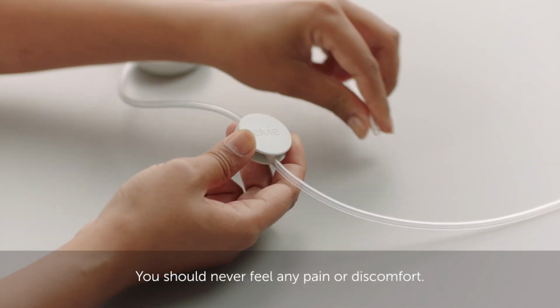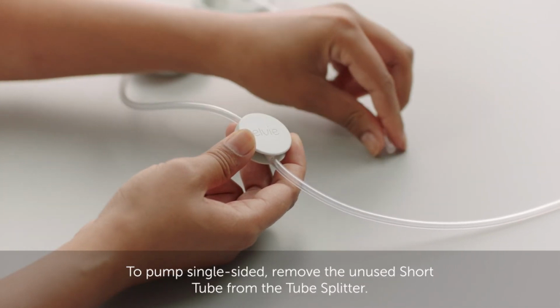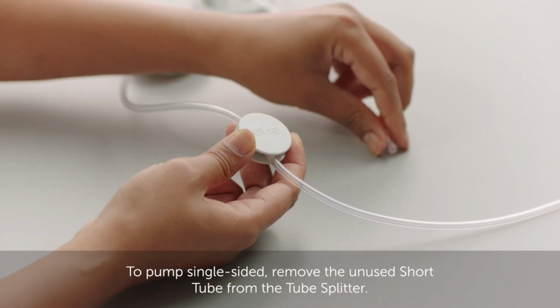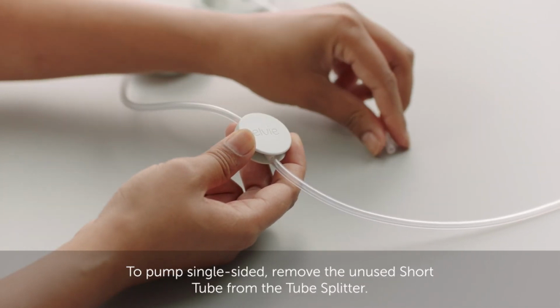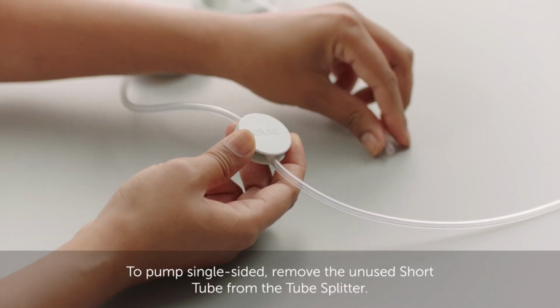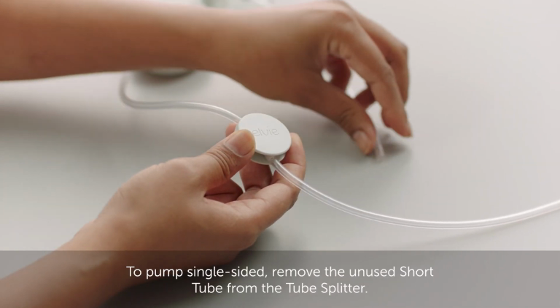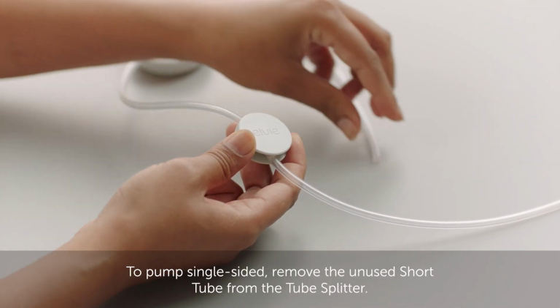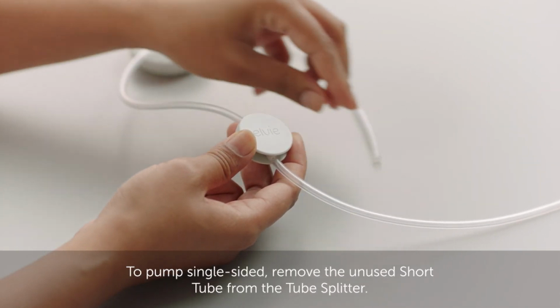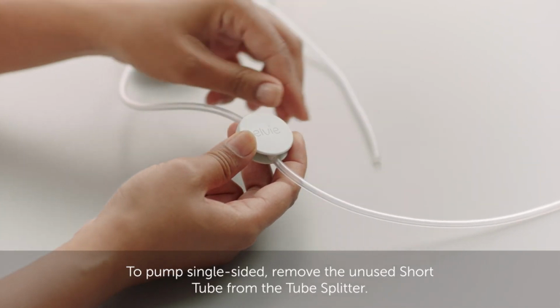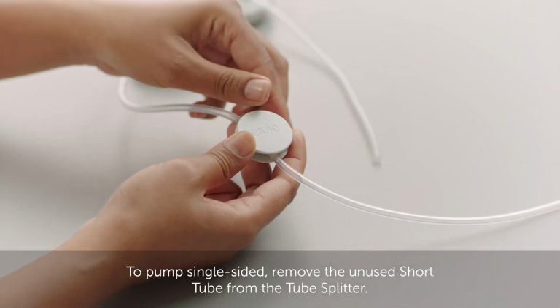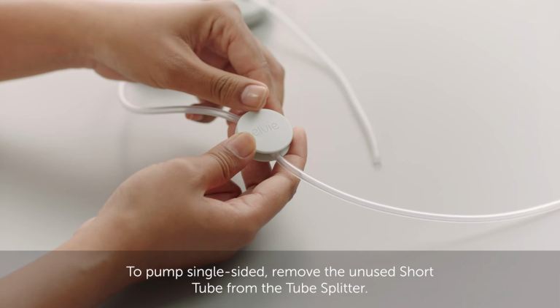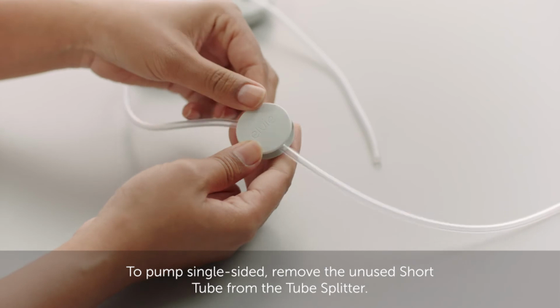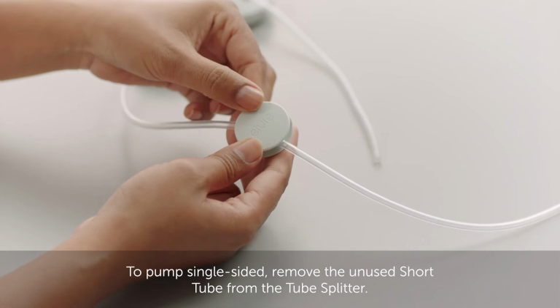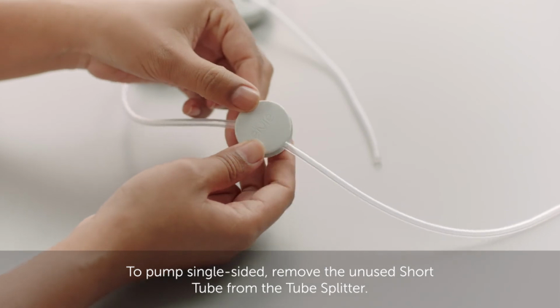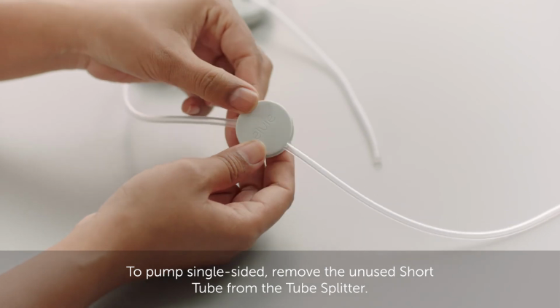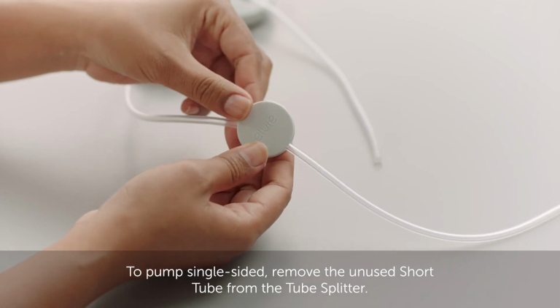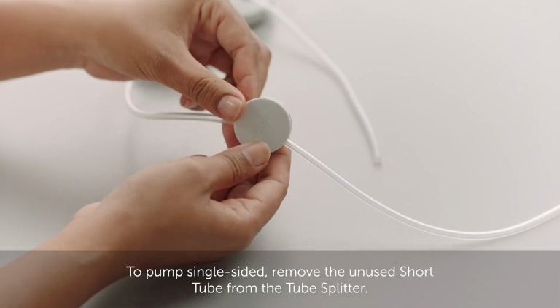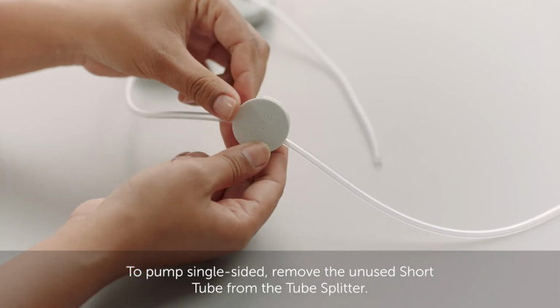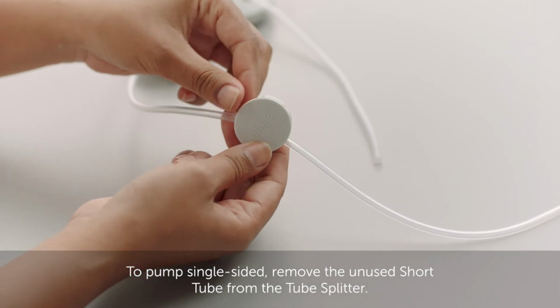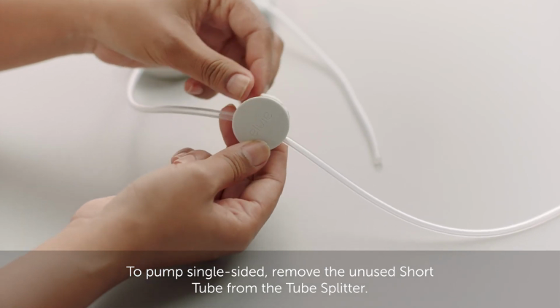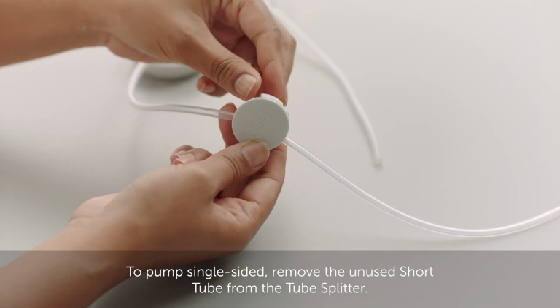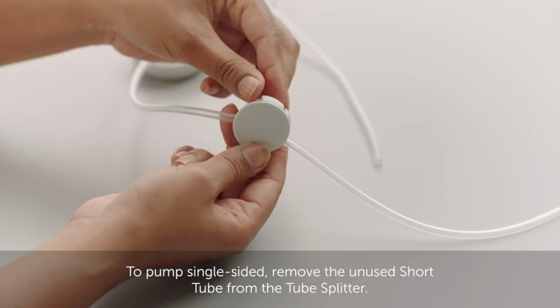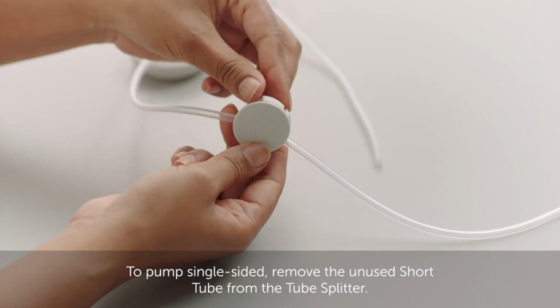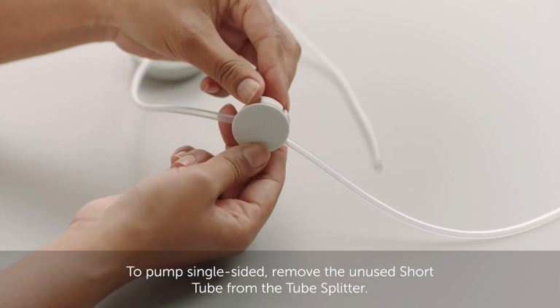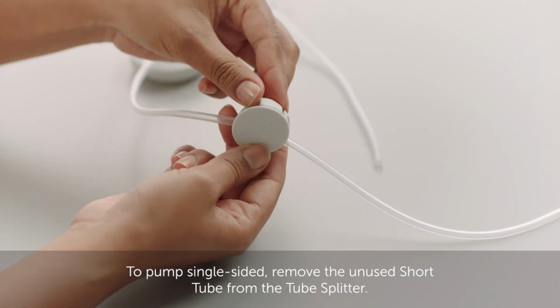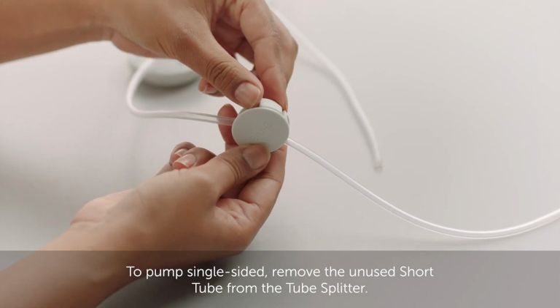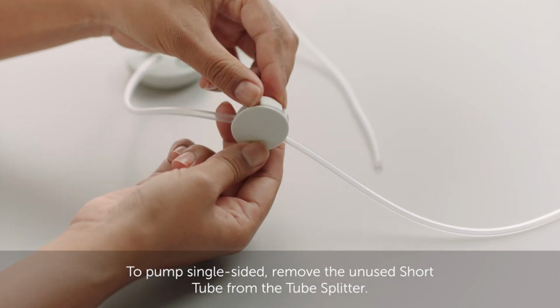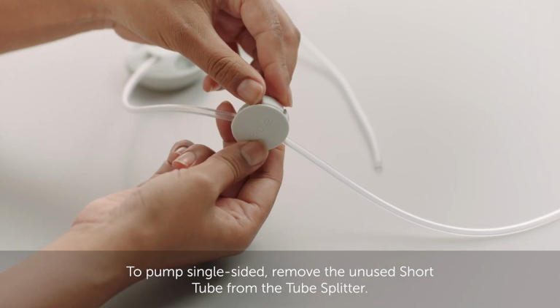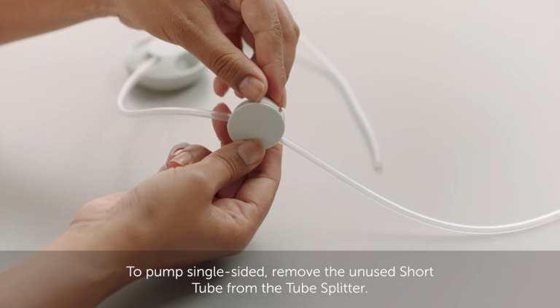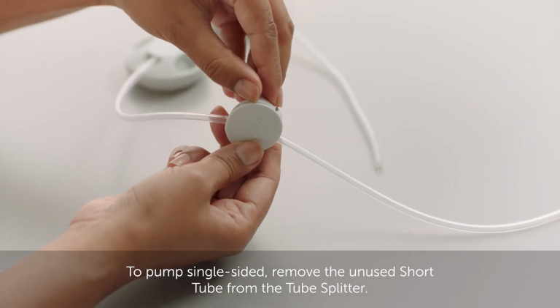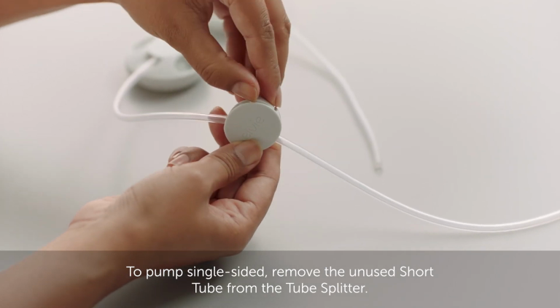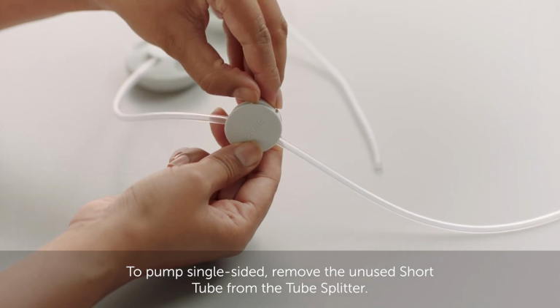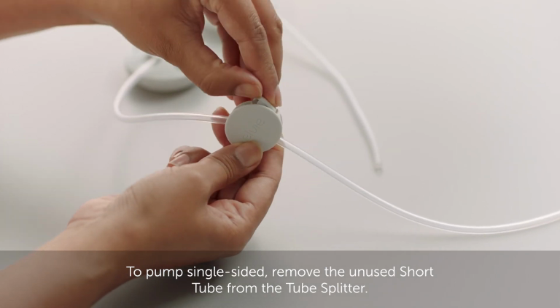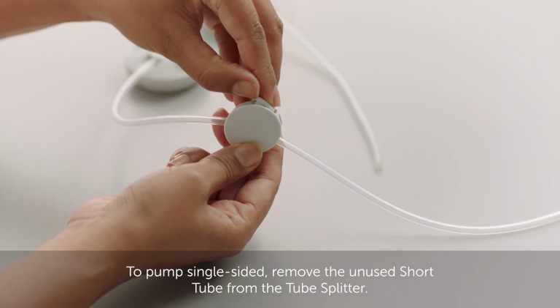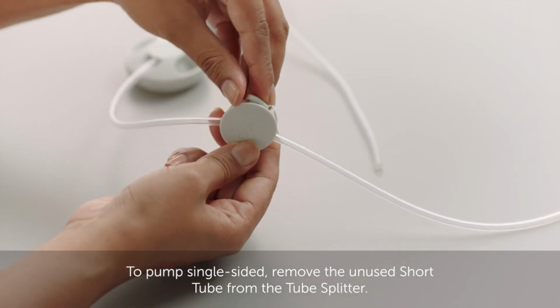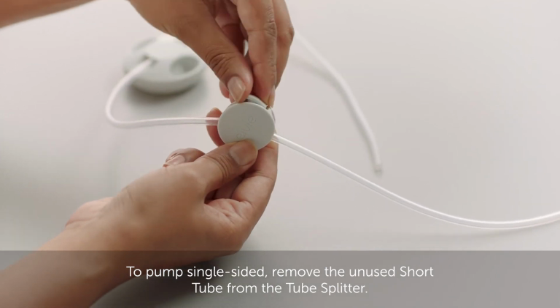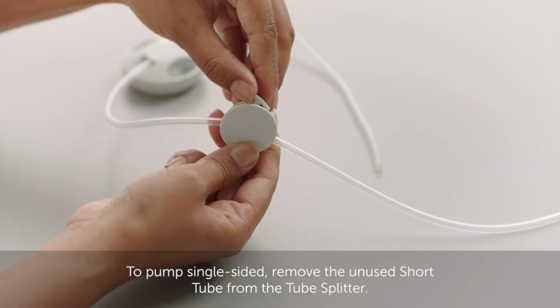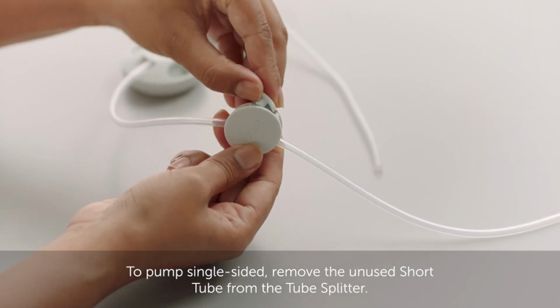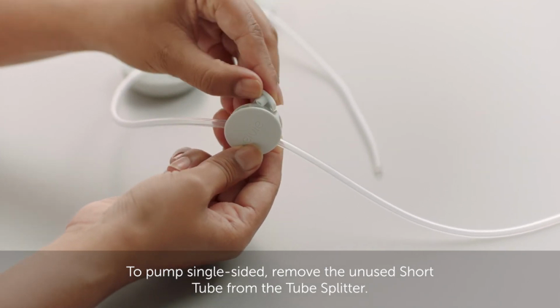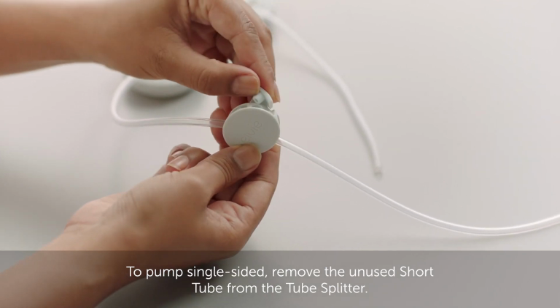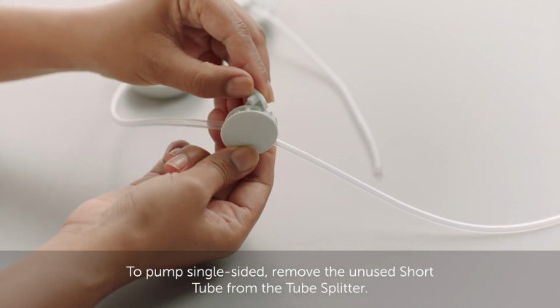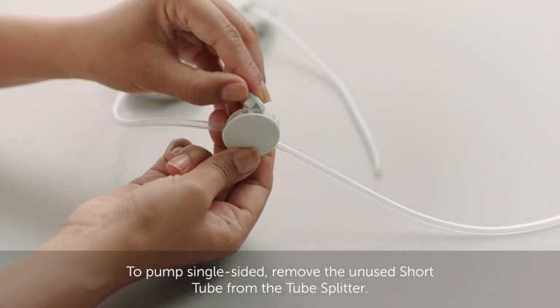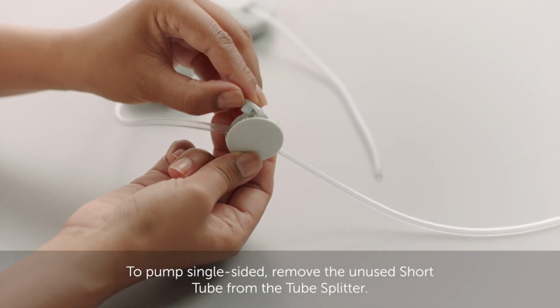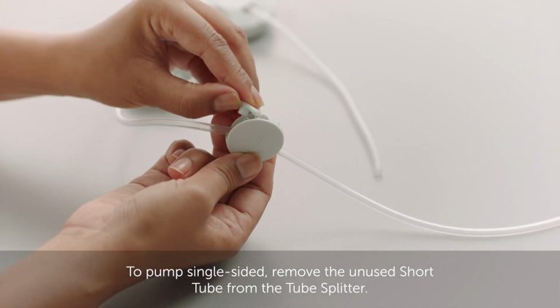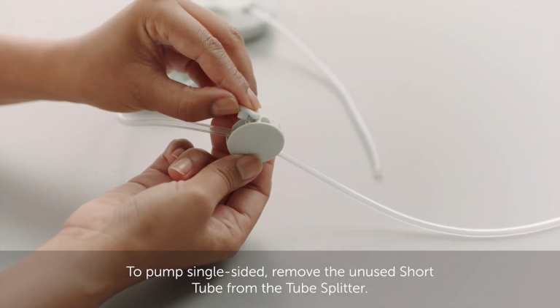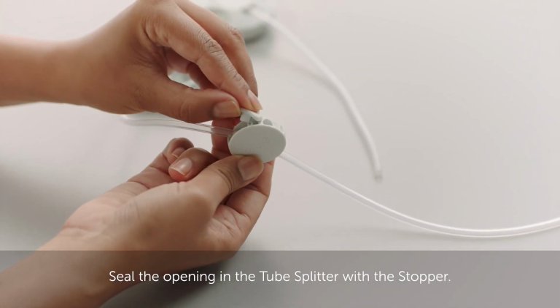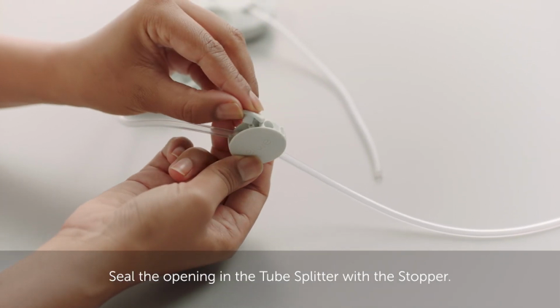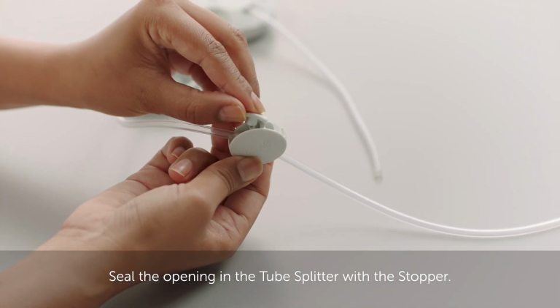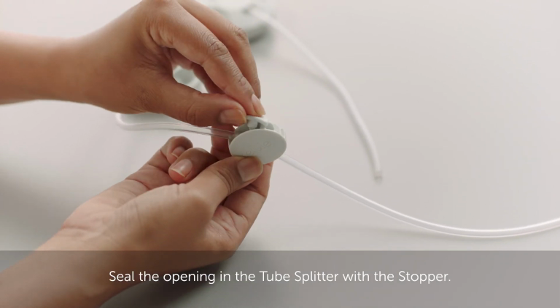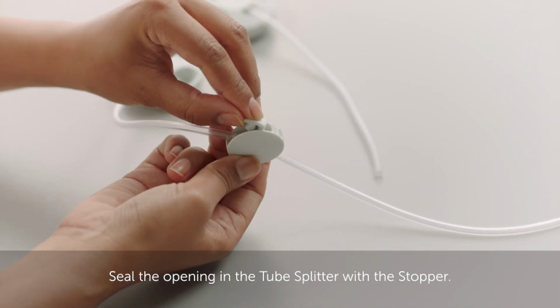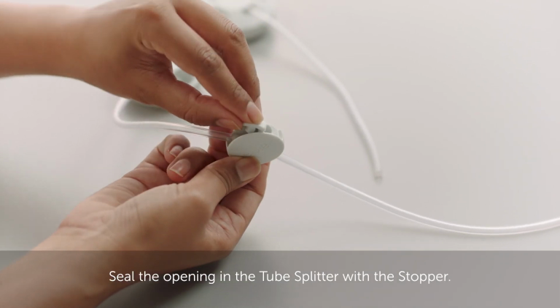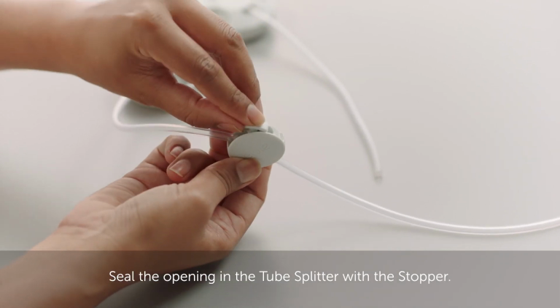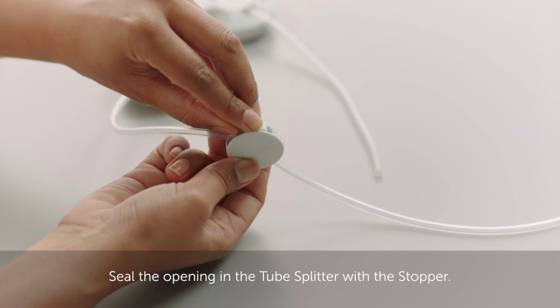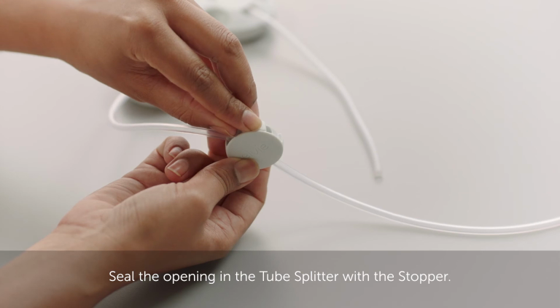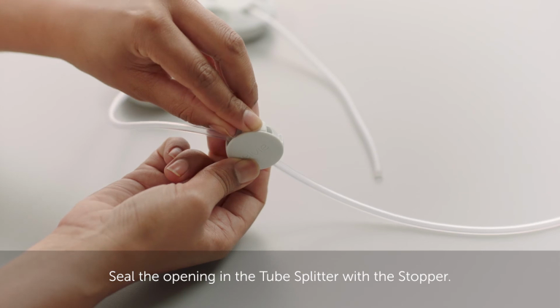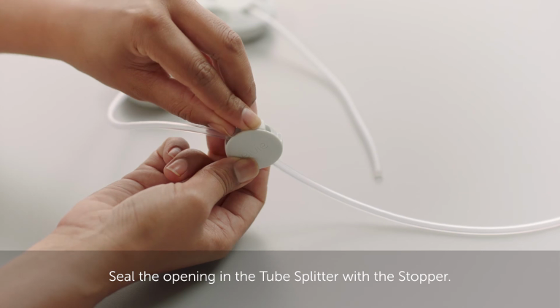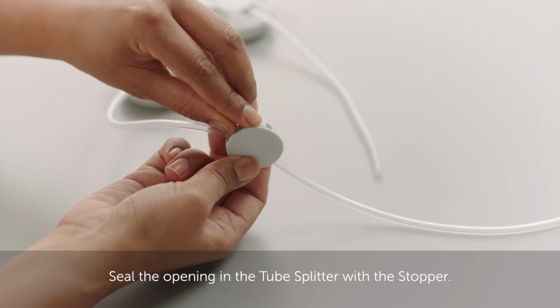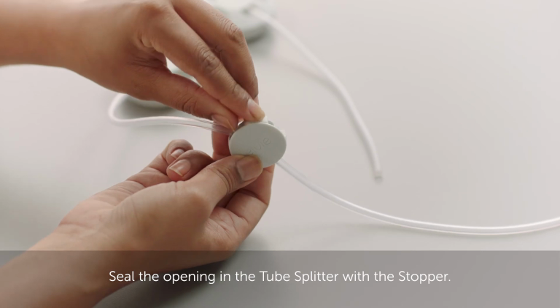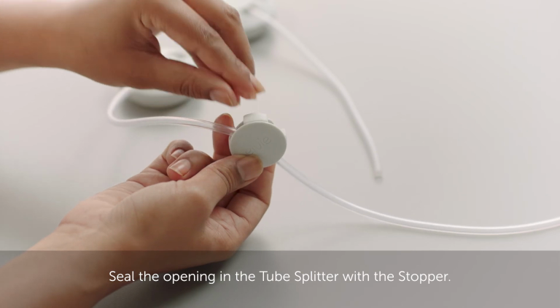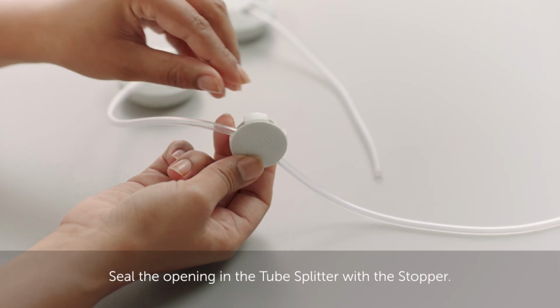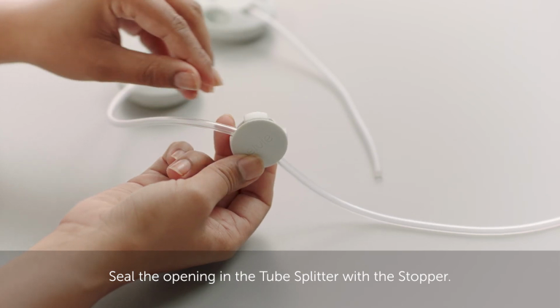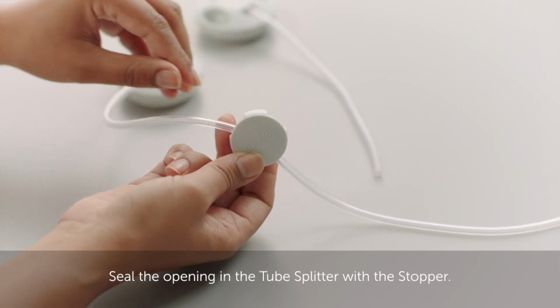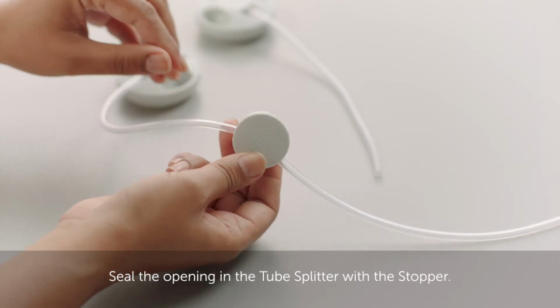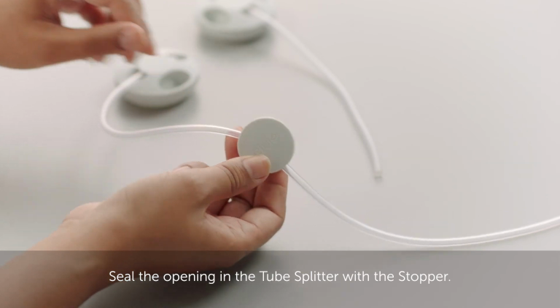To pump single sided, remove the unused short tube from the tube splitter. Seal the opening in the tube splitter with a stopper.